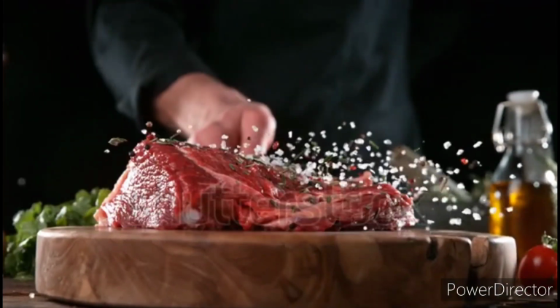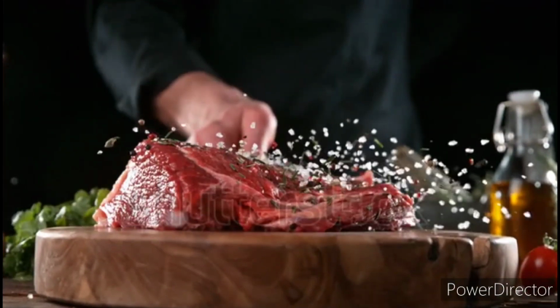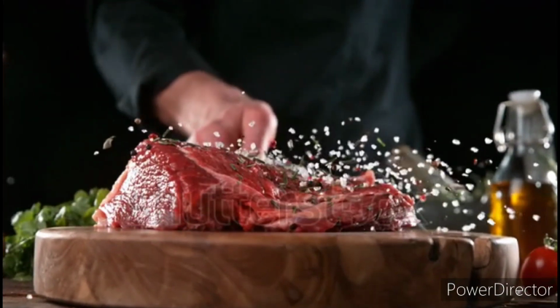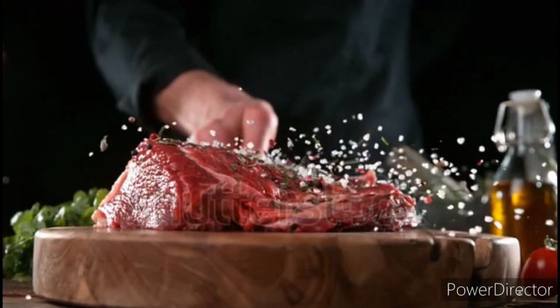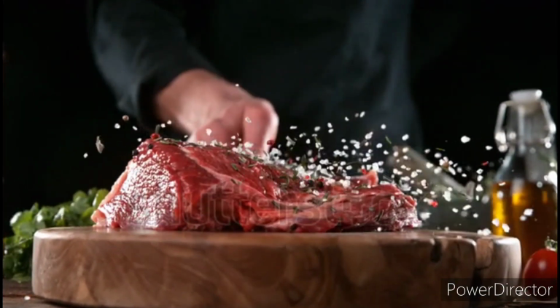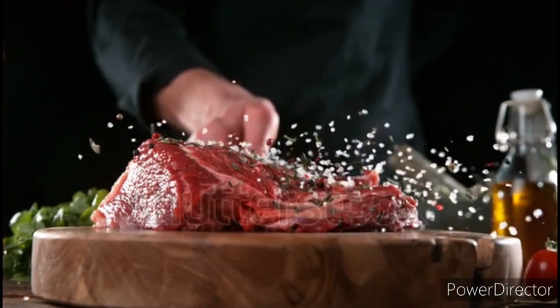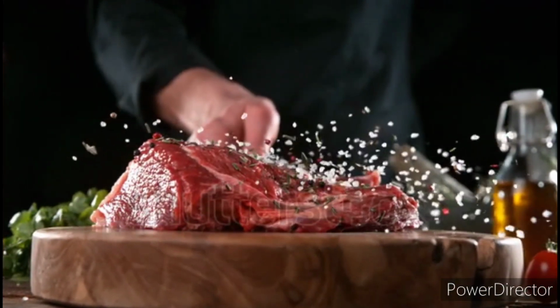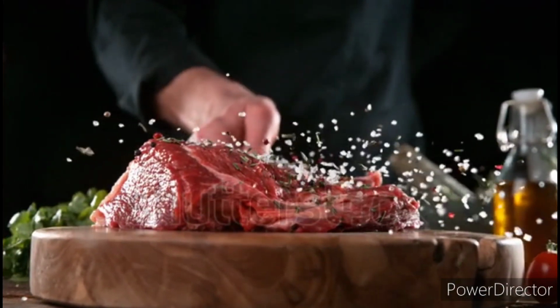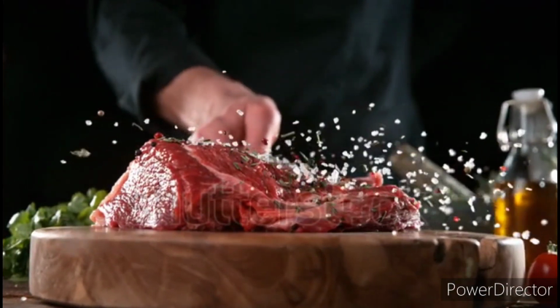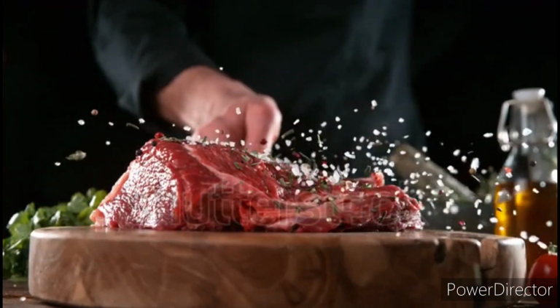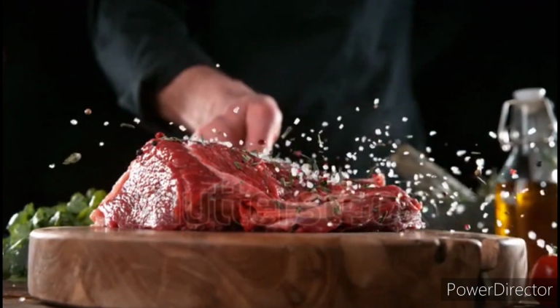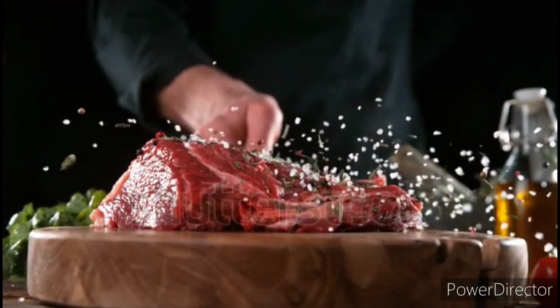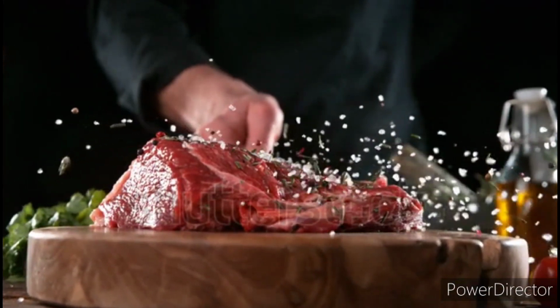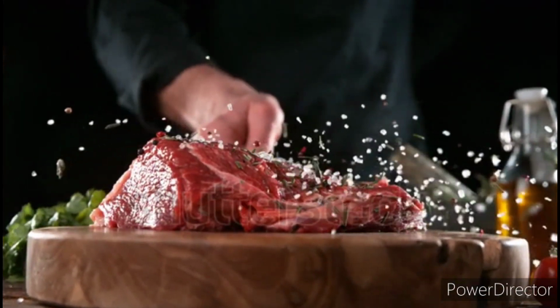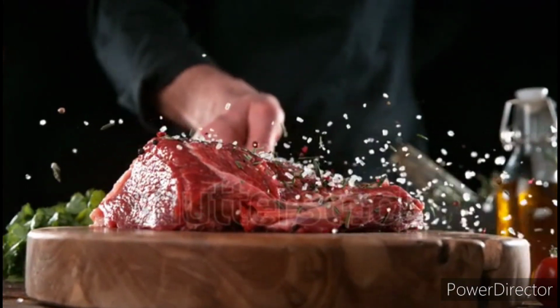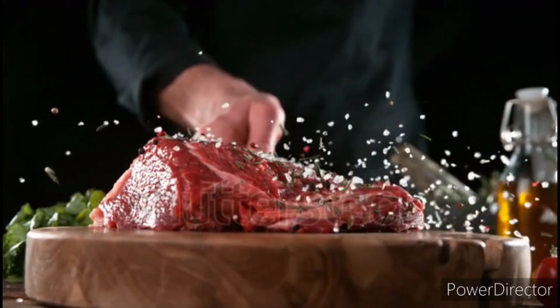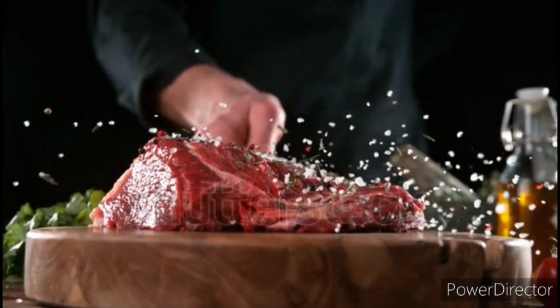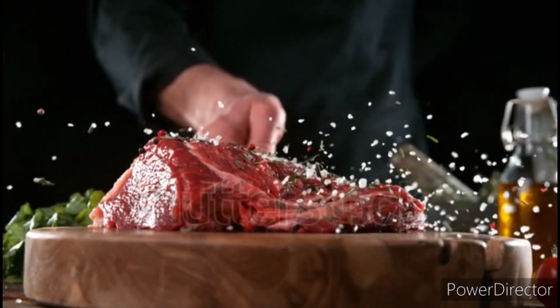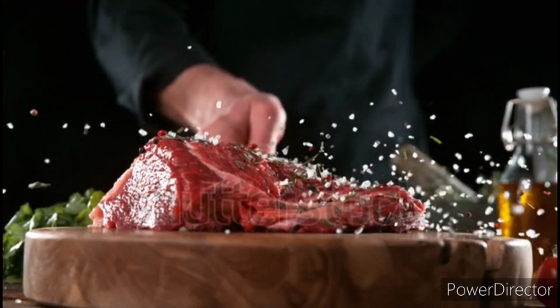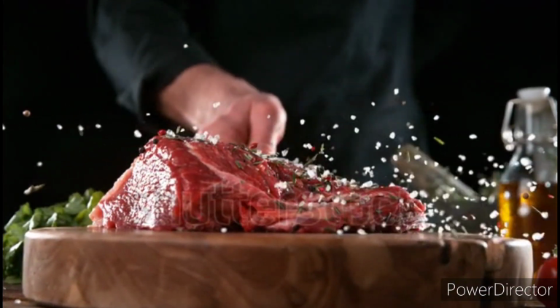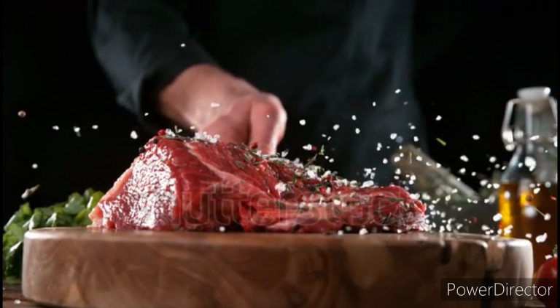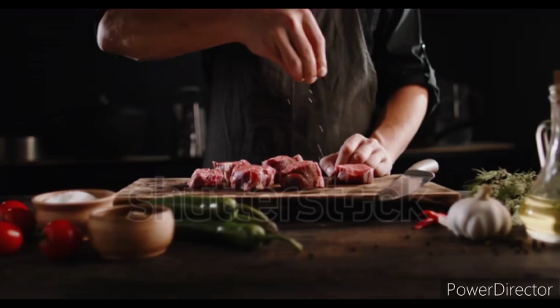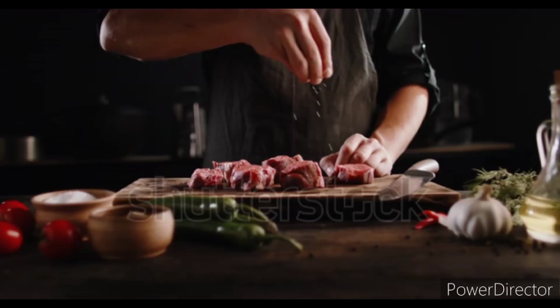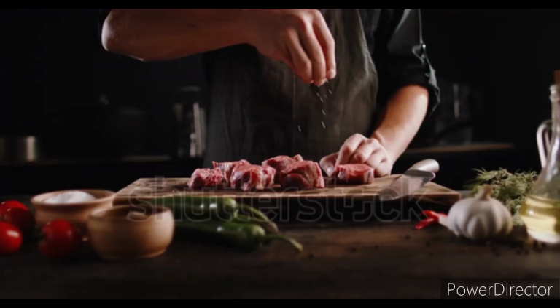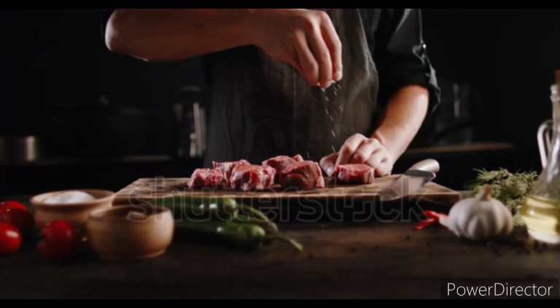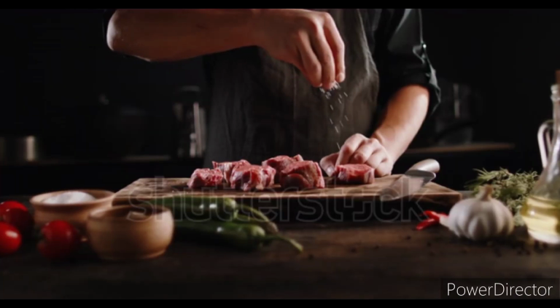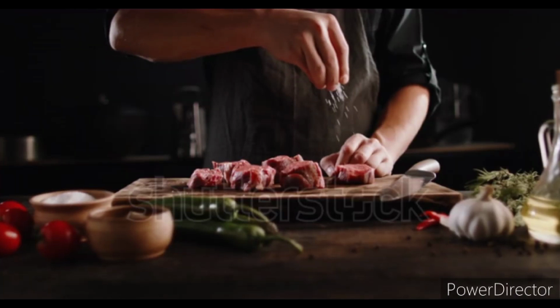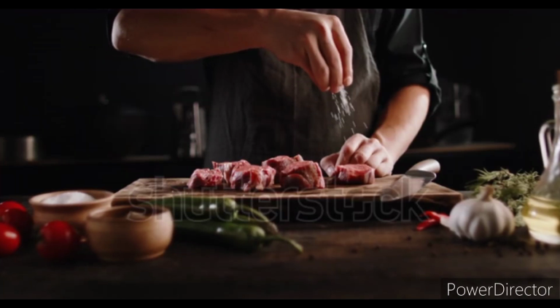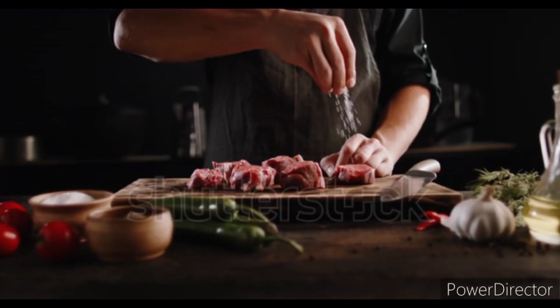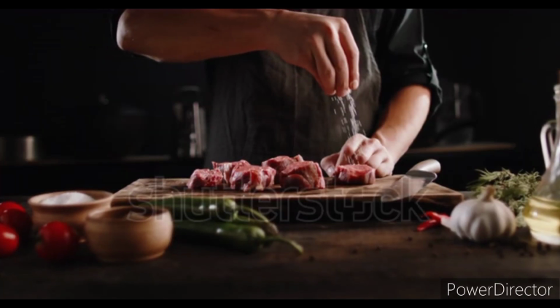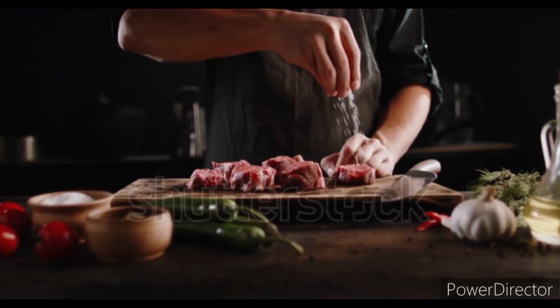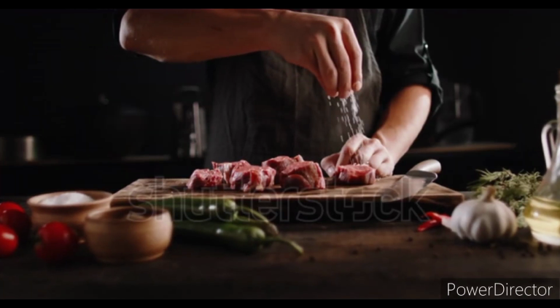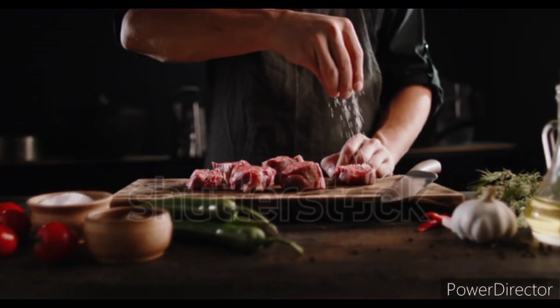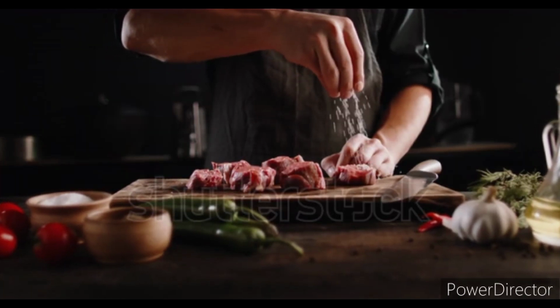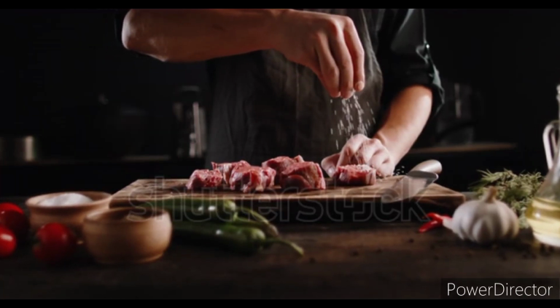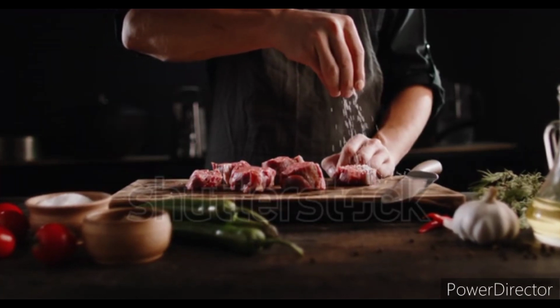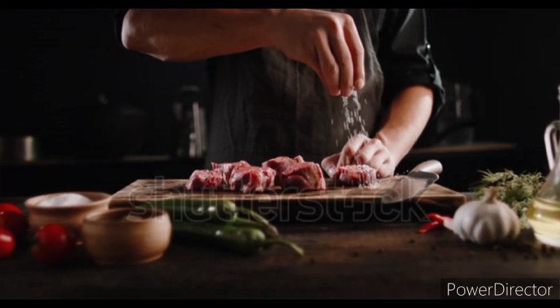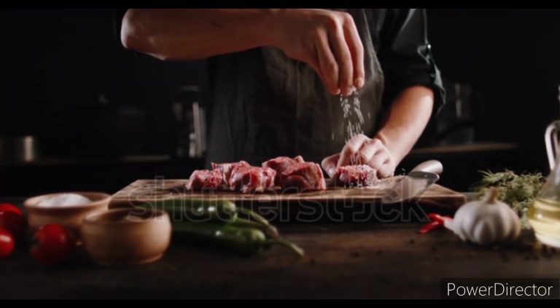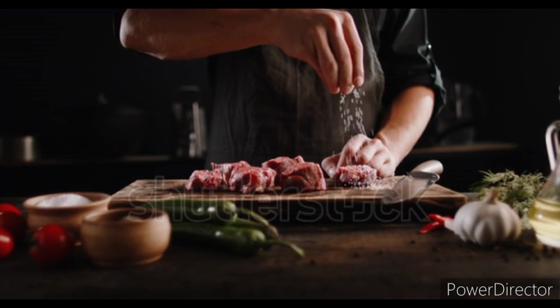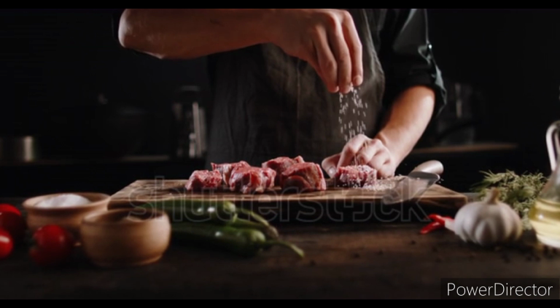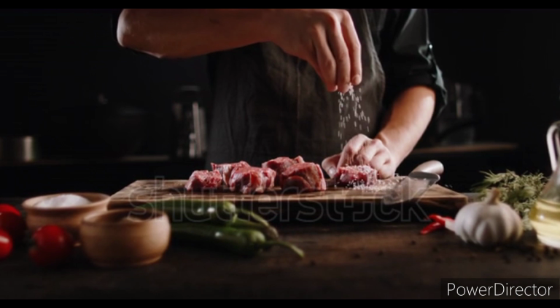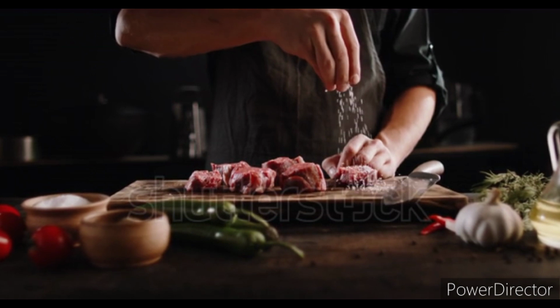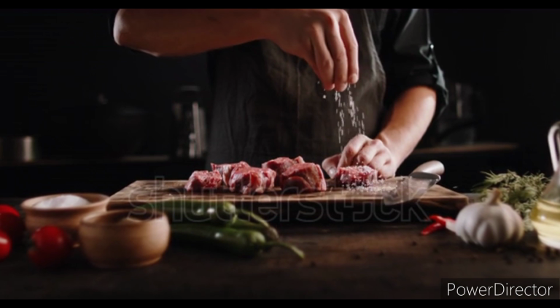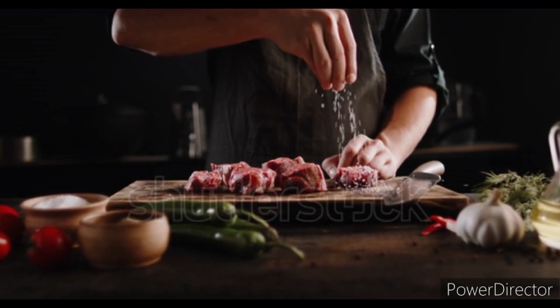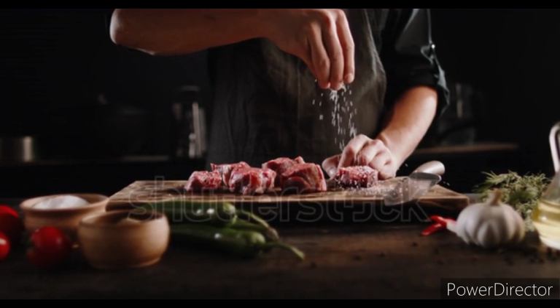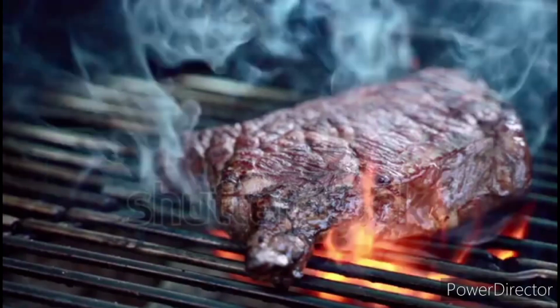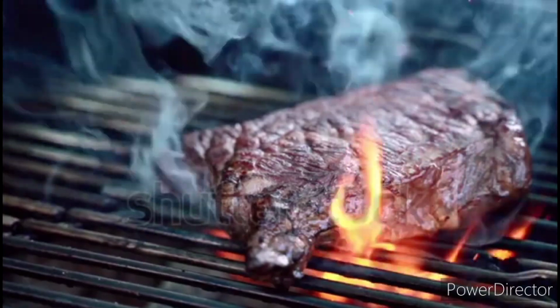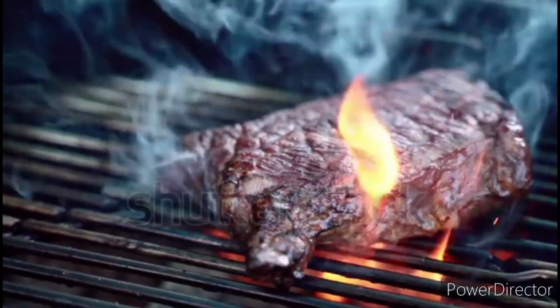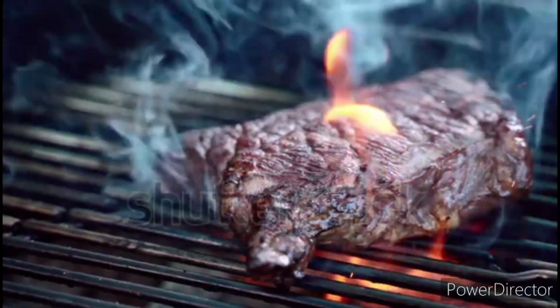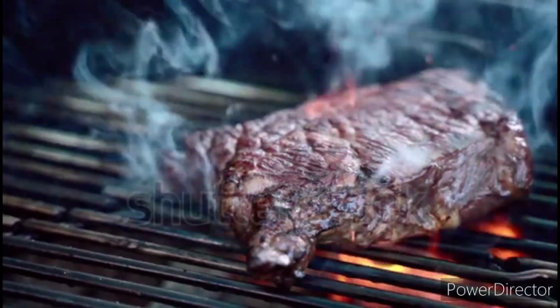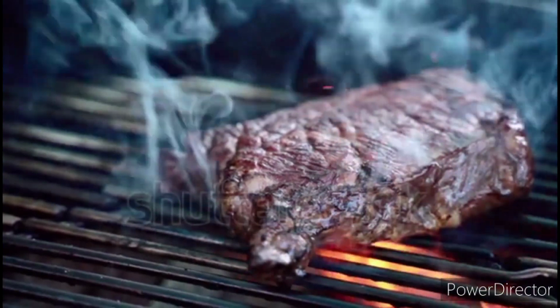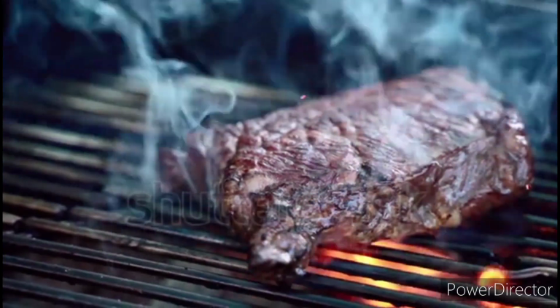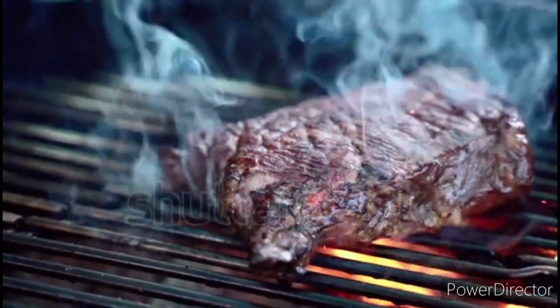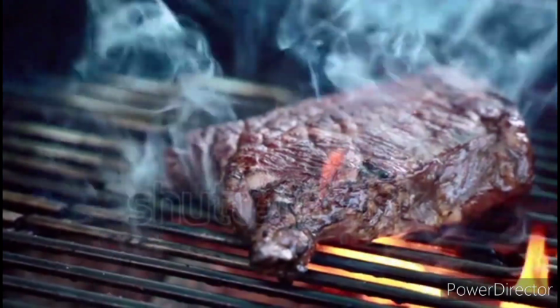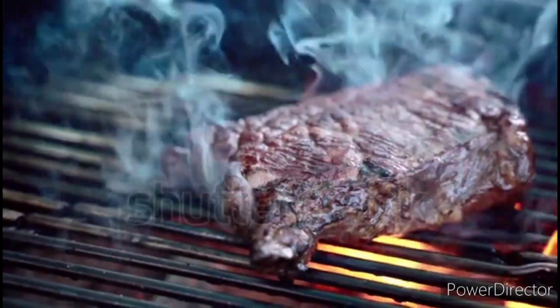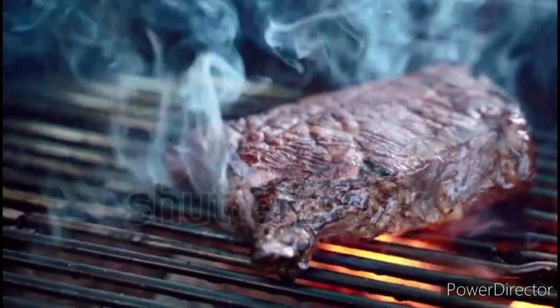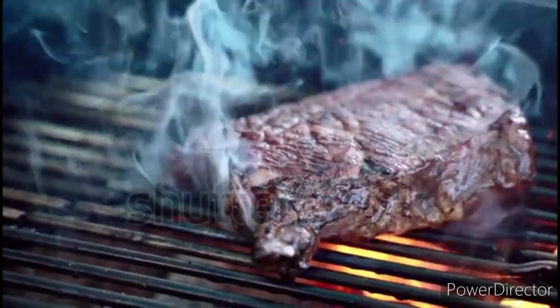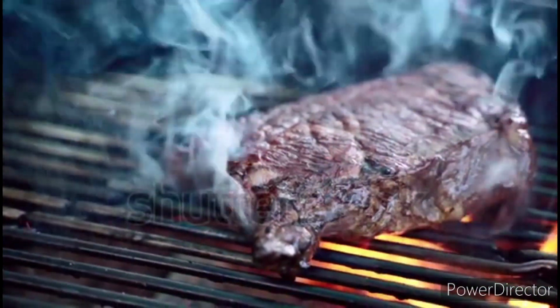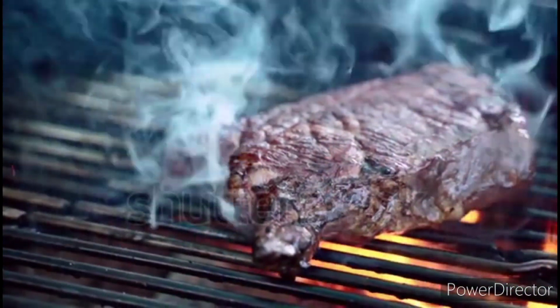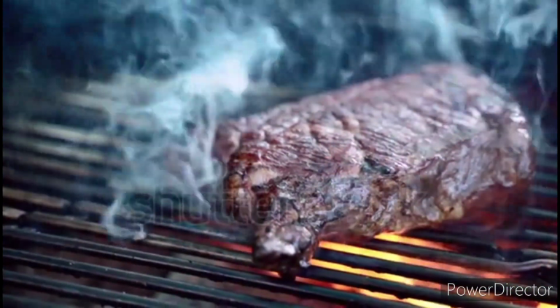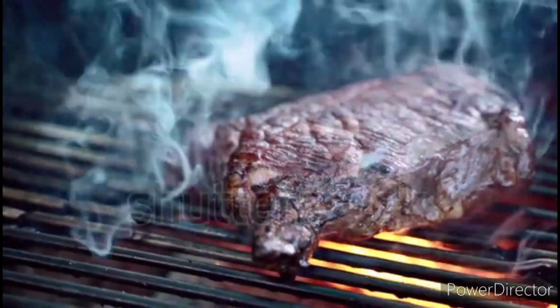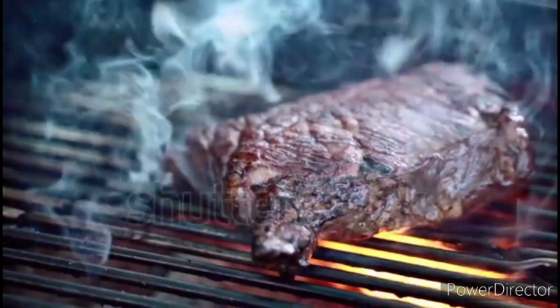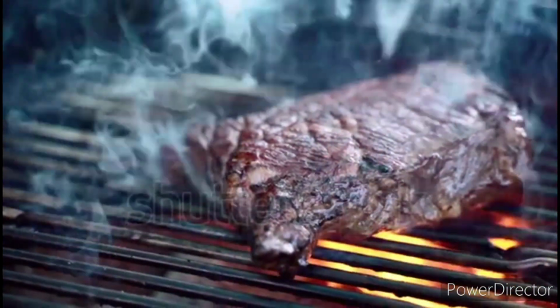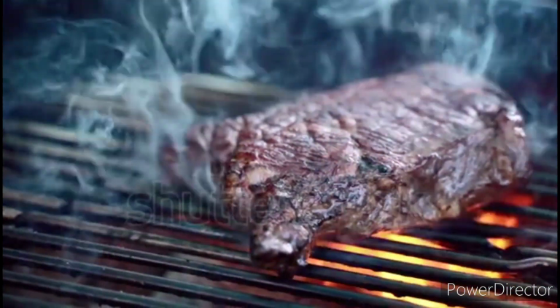Here's how to cook a delicious steak. 1. Let the steak come to room temperature. 2. Season with salt and pepper.